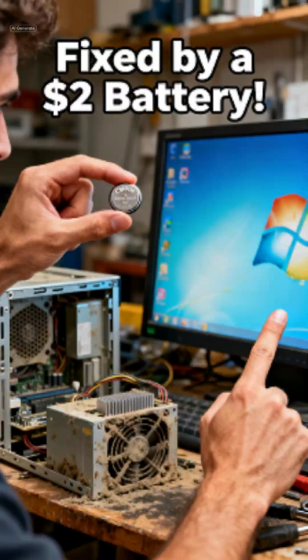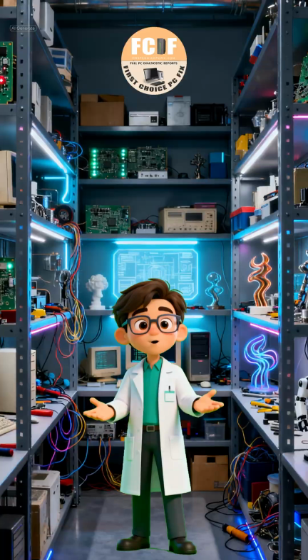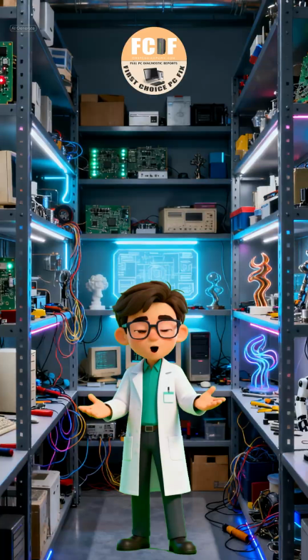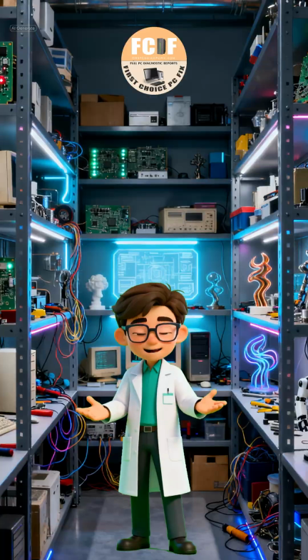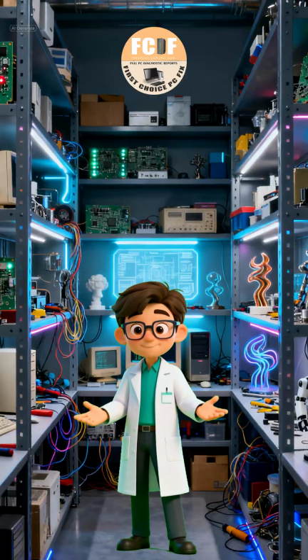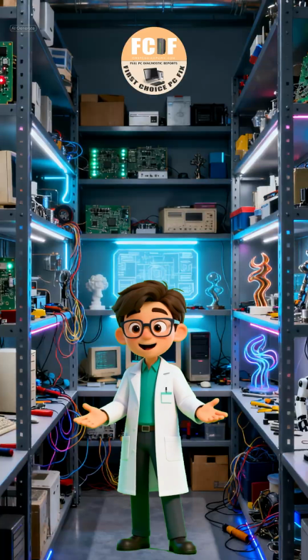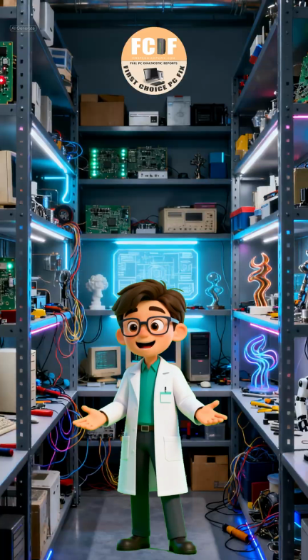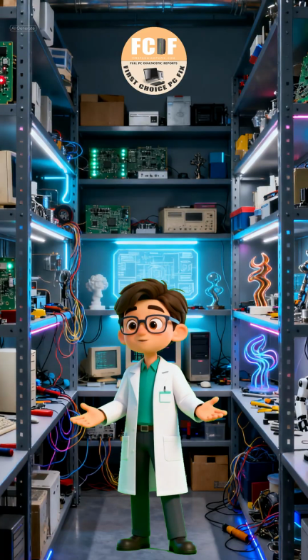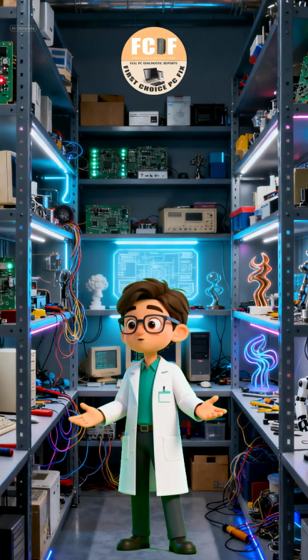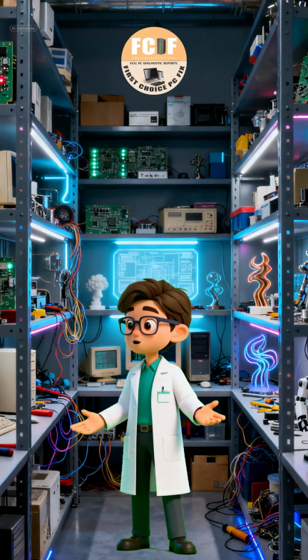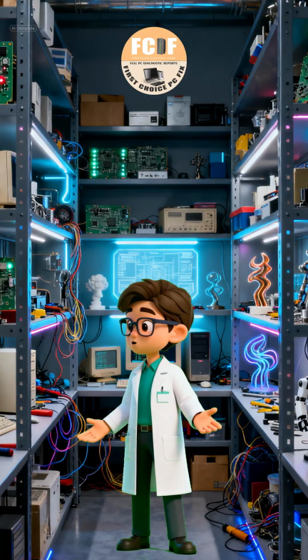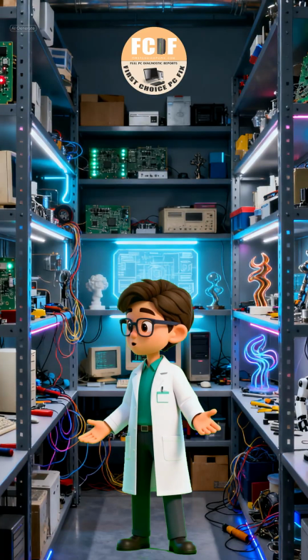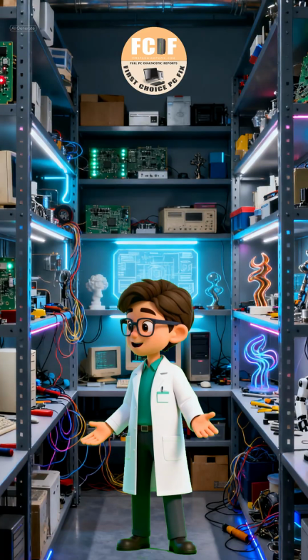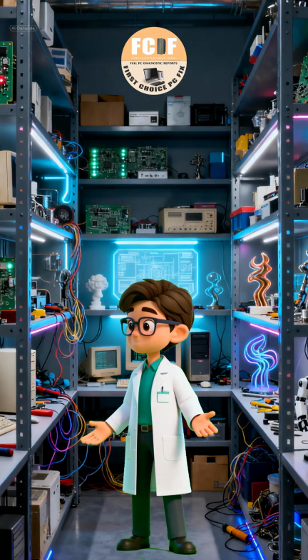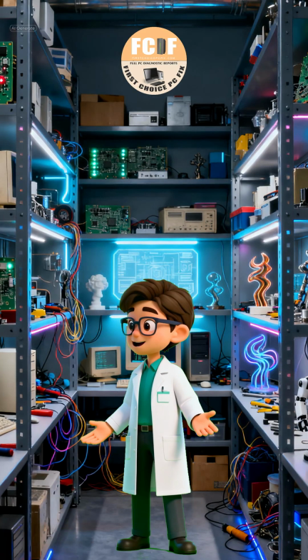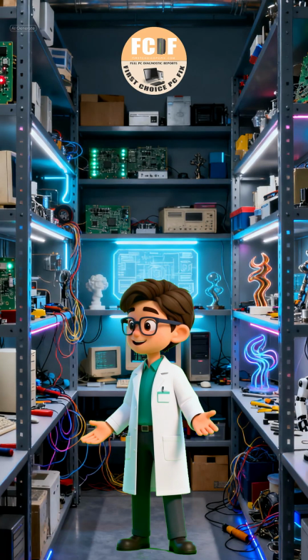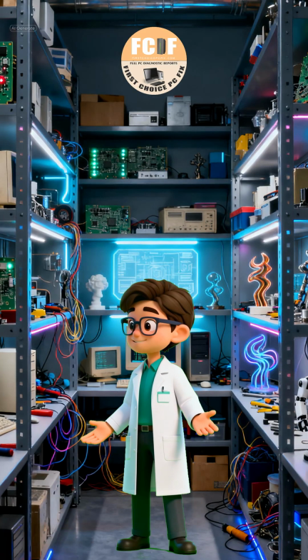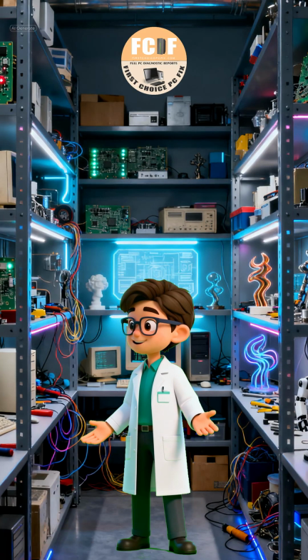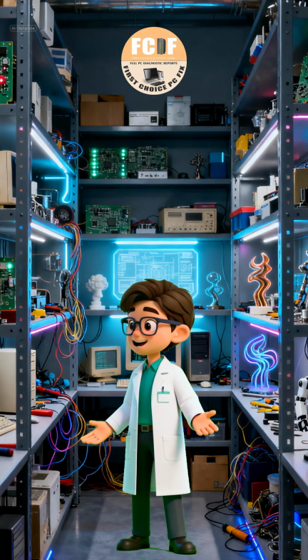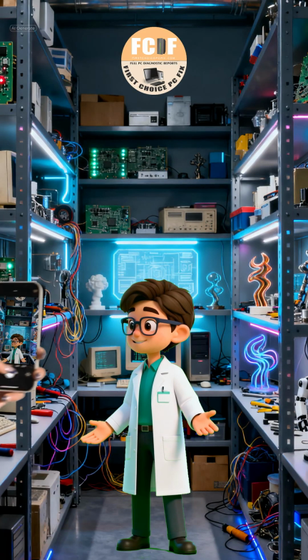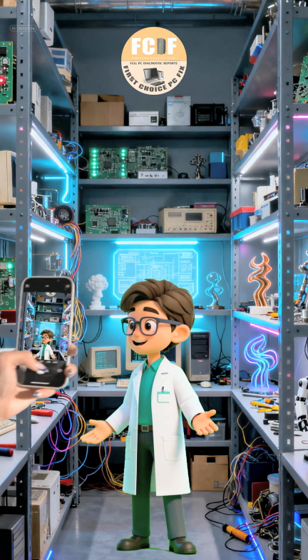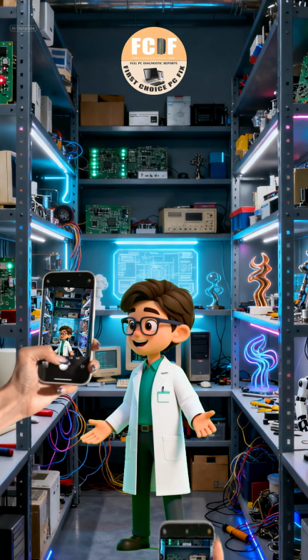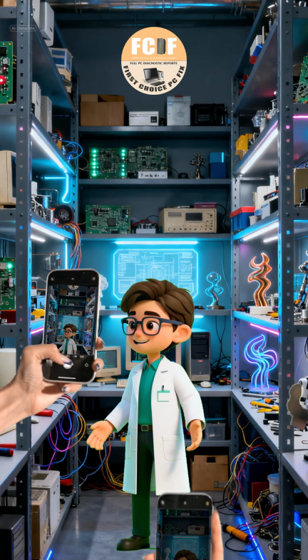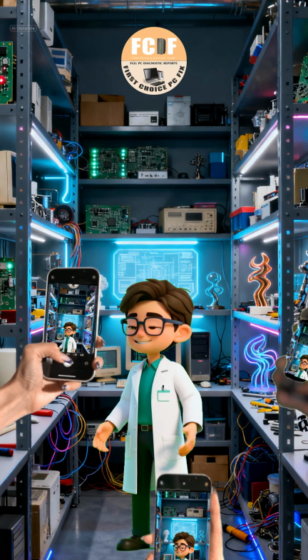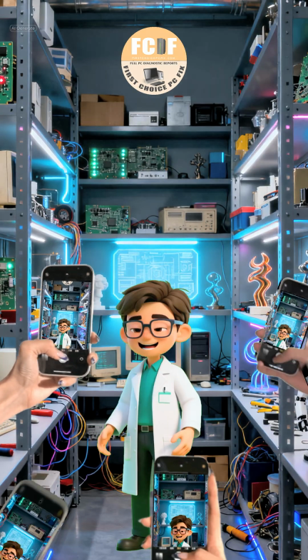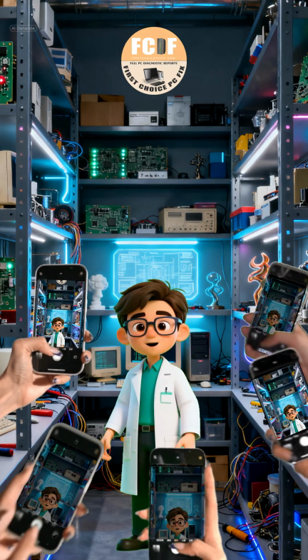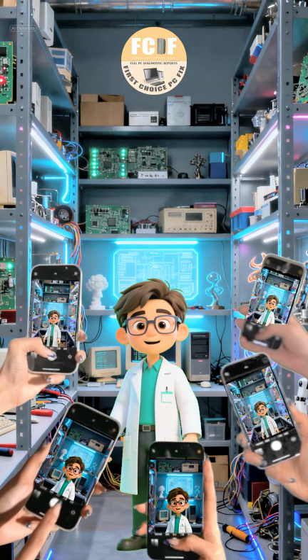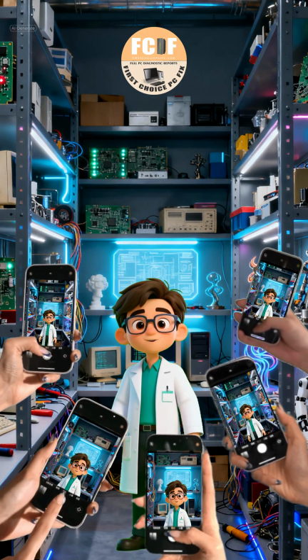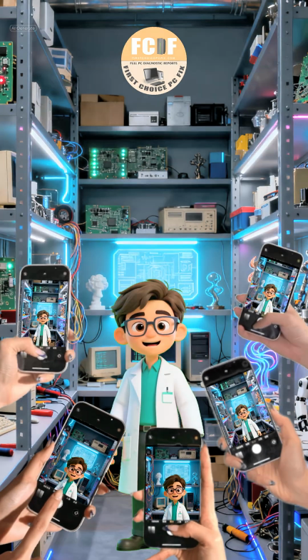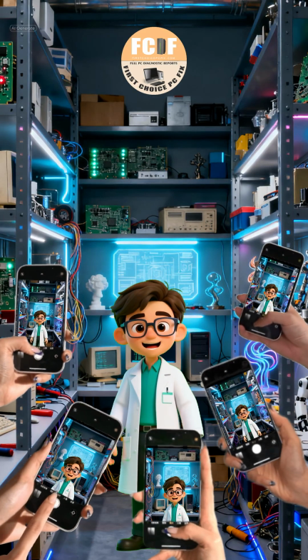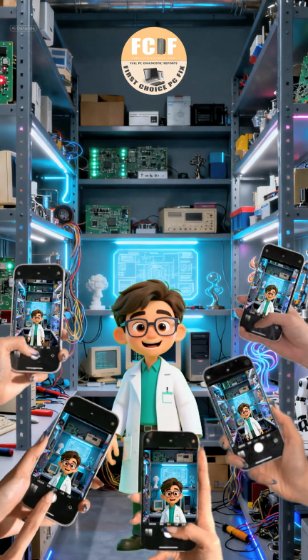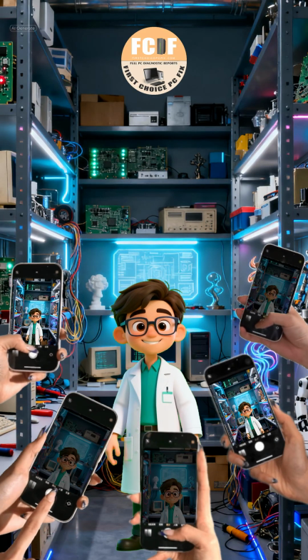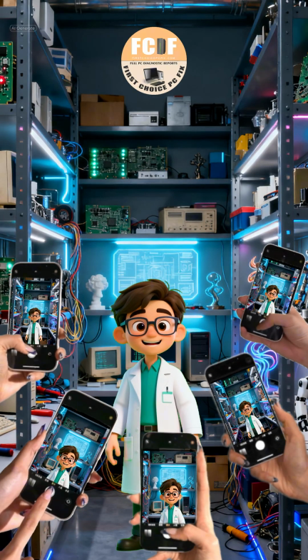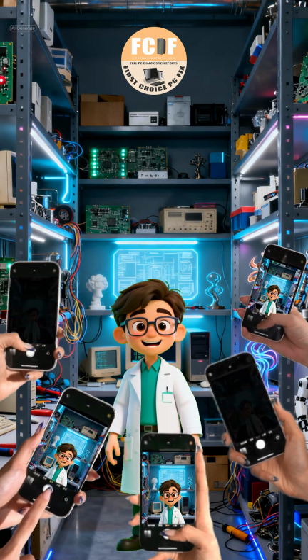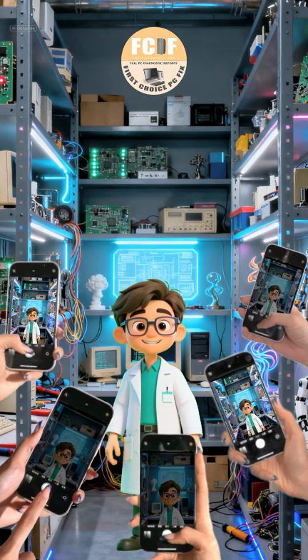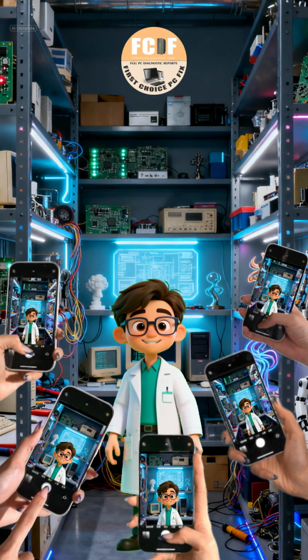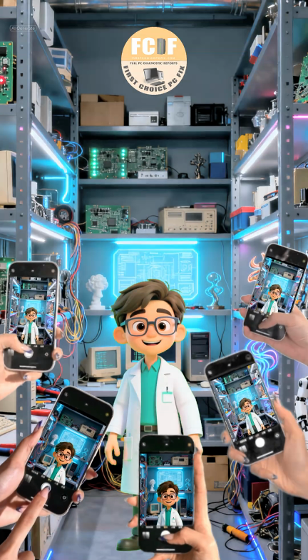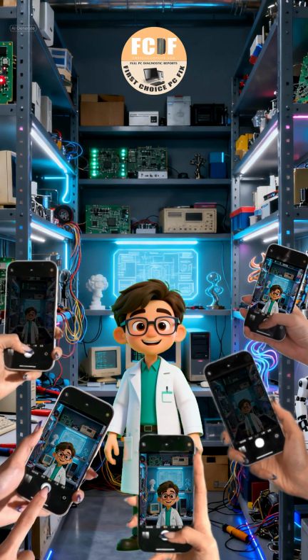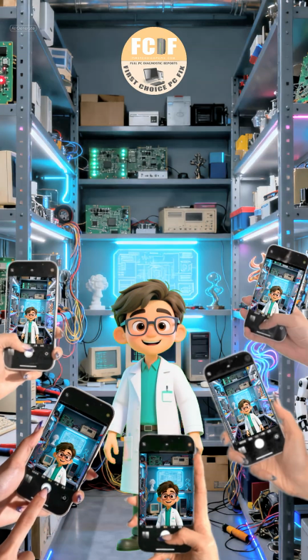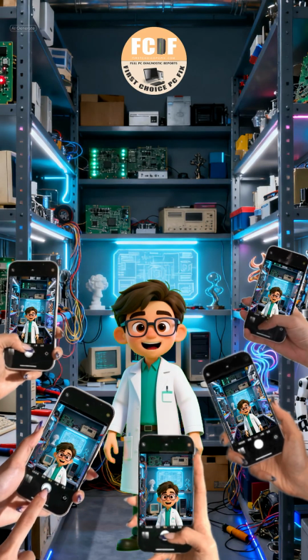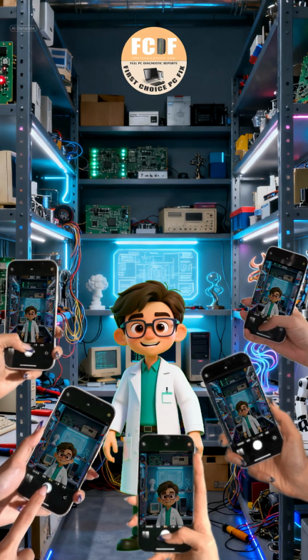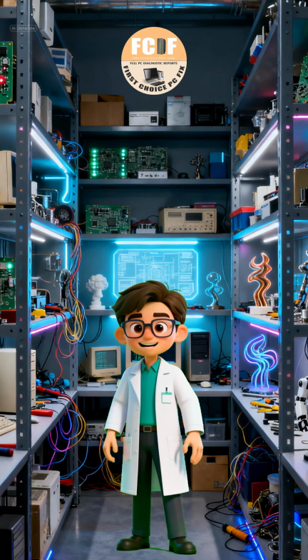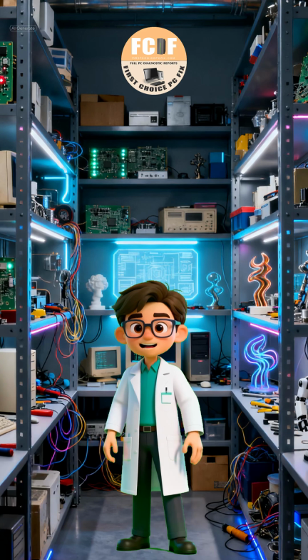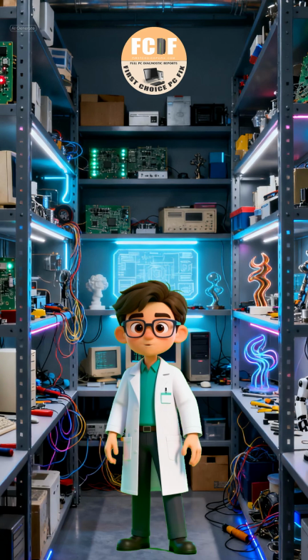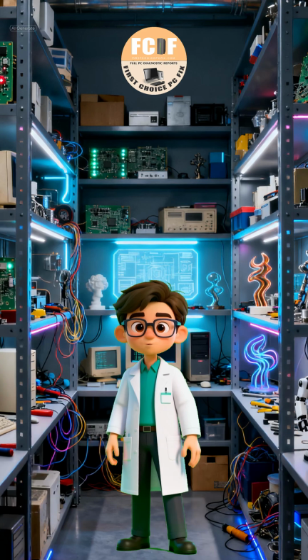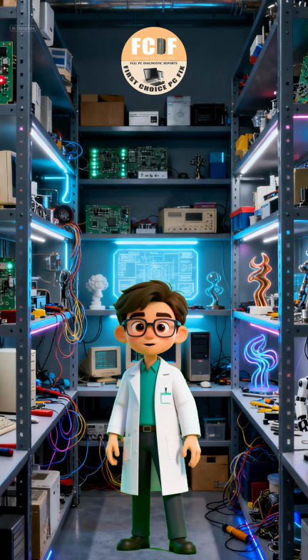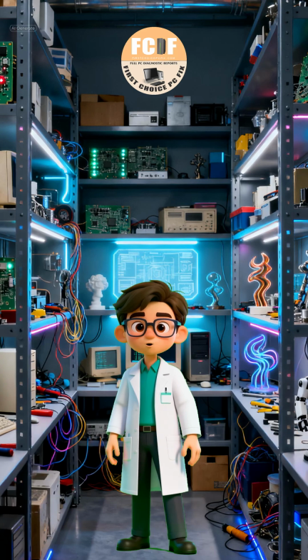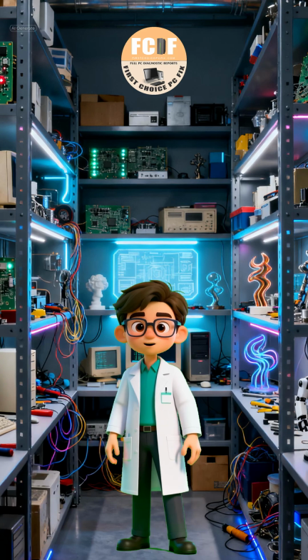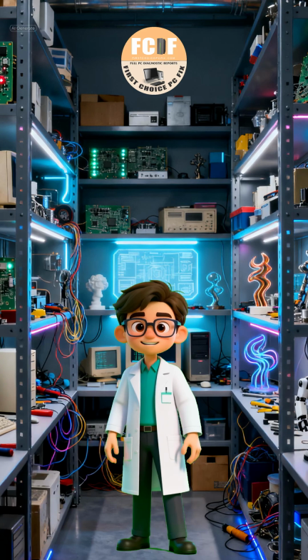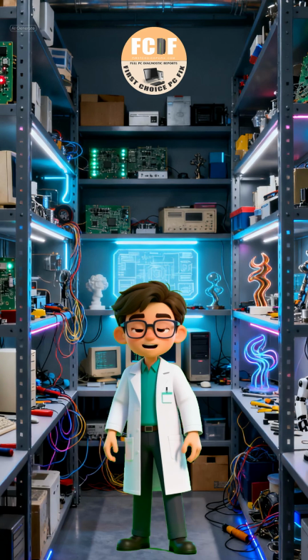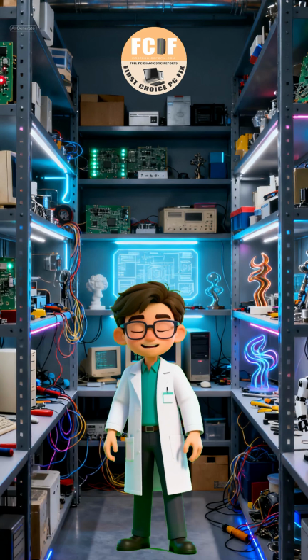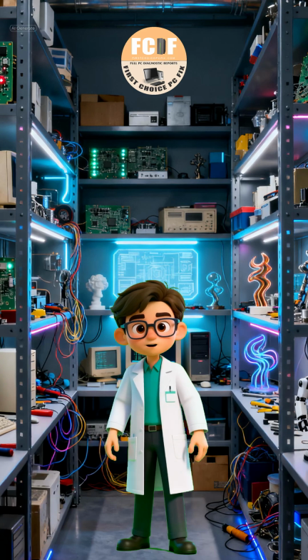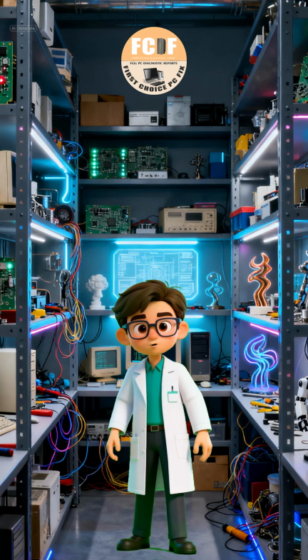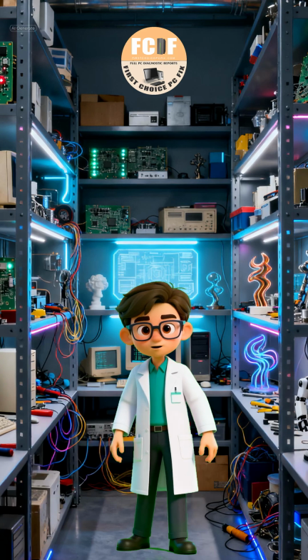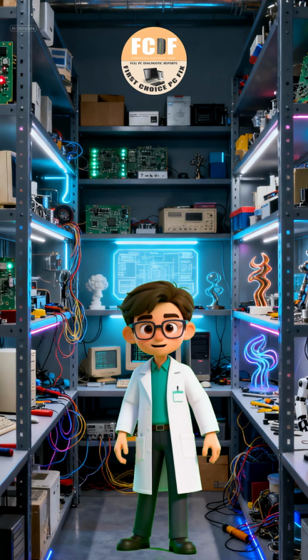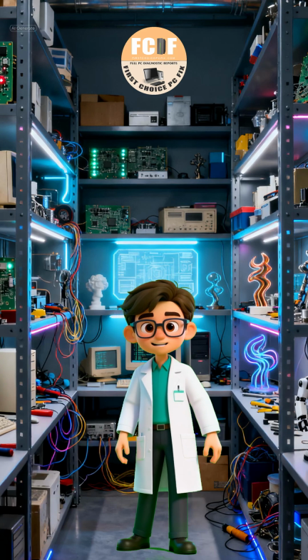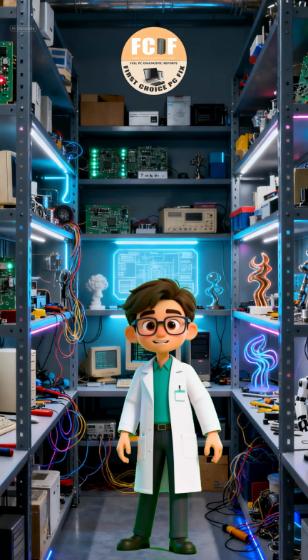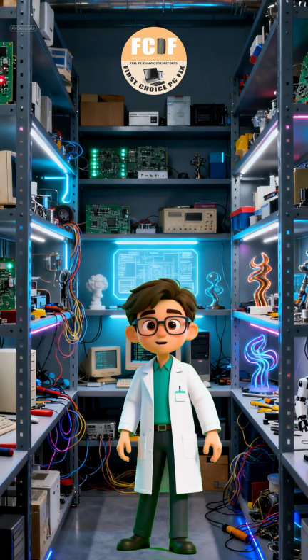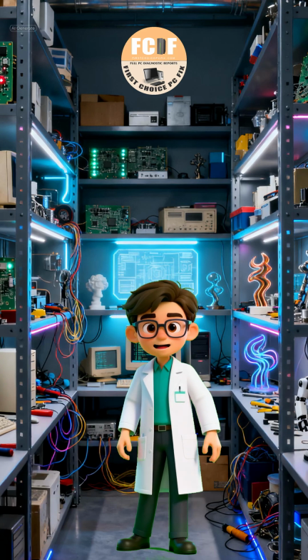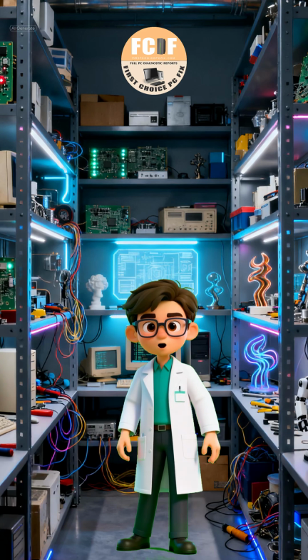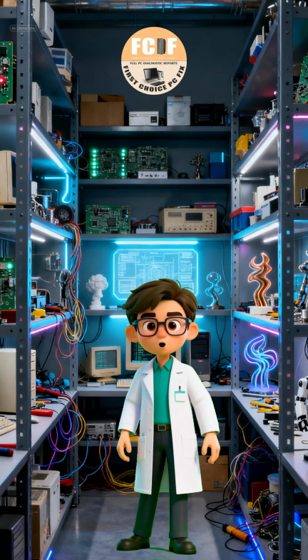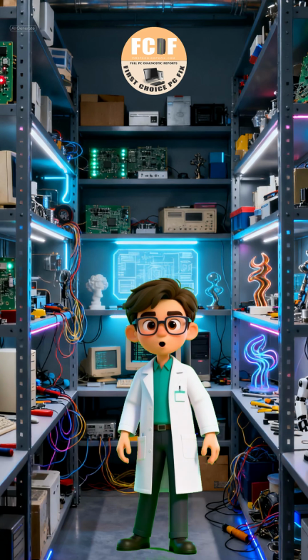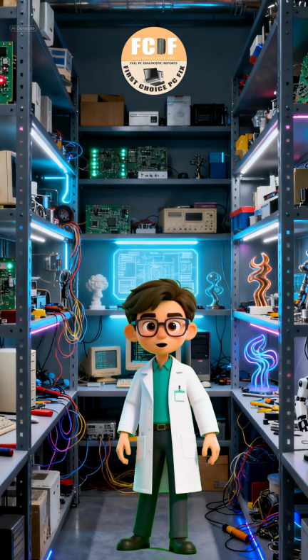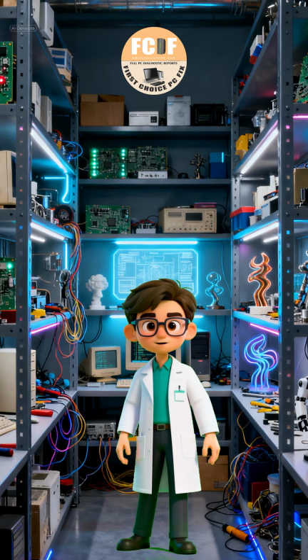Welcome back to First Choice PC Fix. Today we have a classic case: a desktop computer that simply refuses to power on.